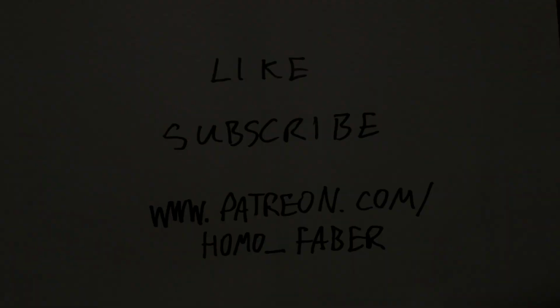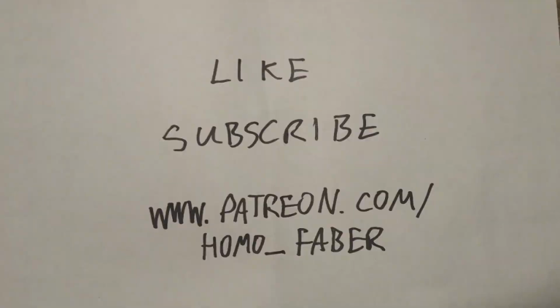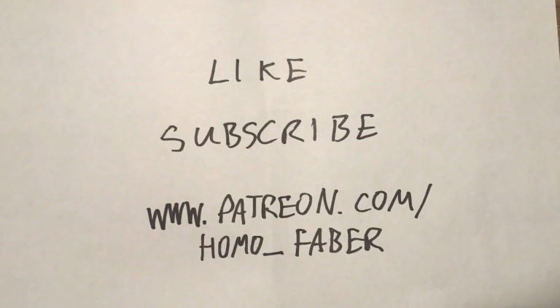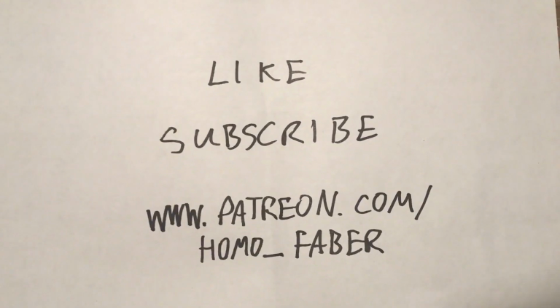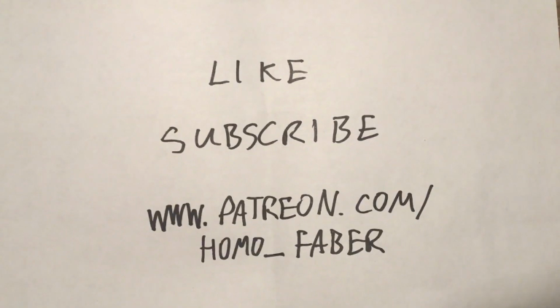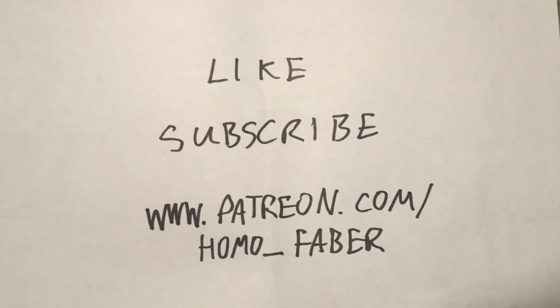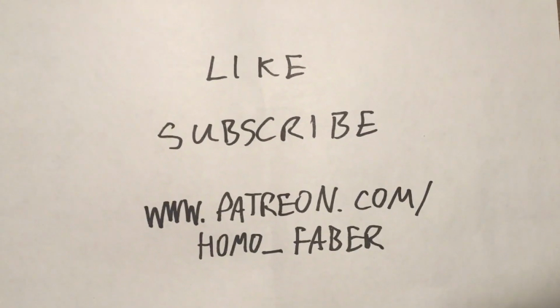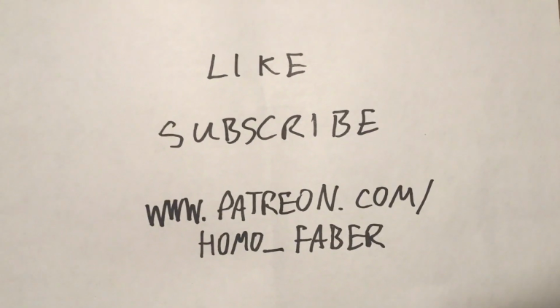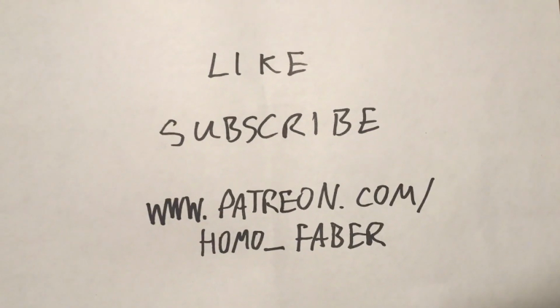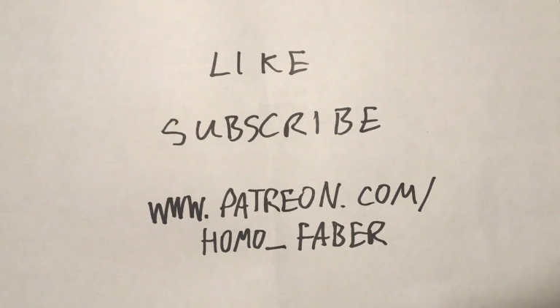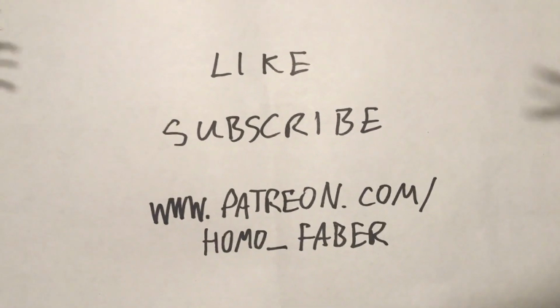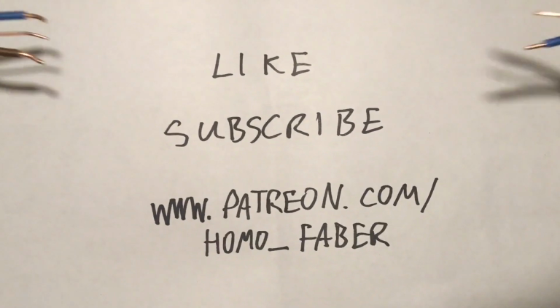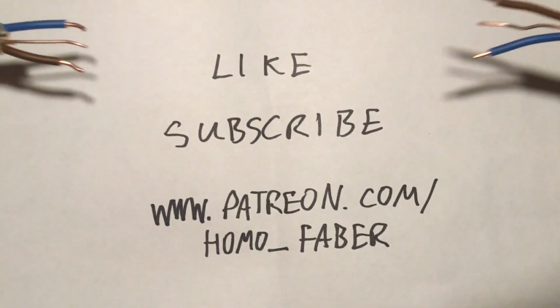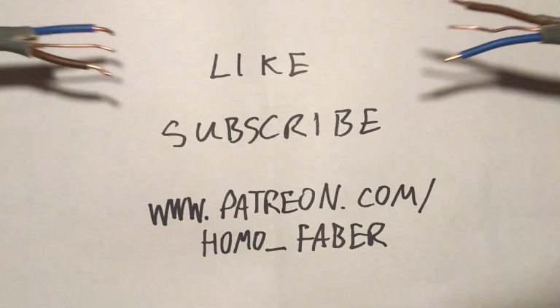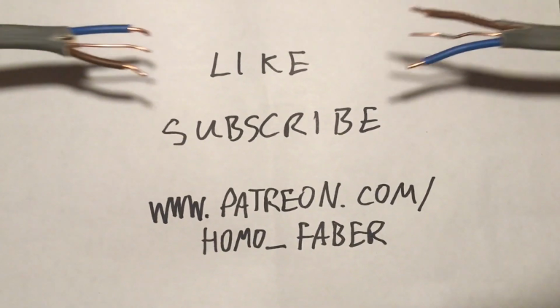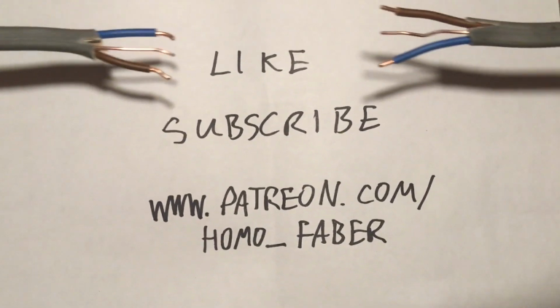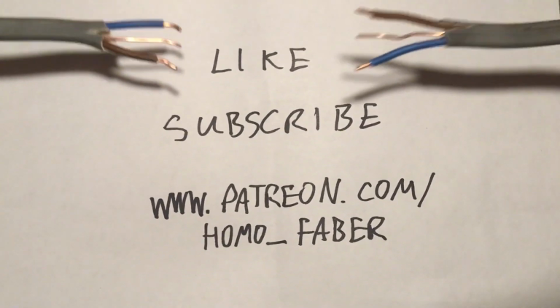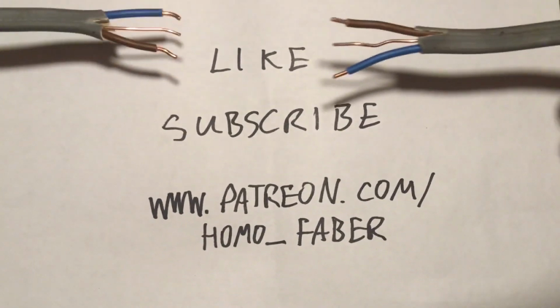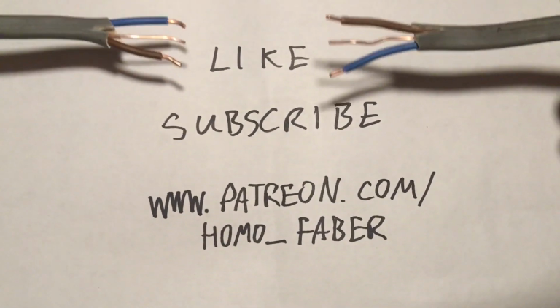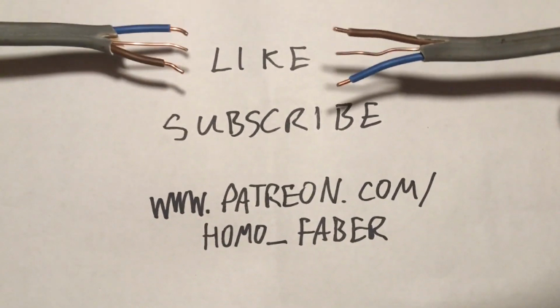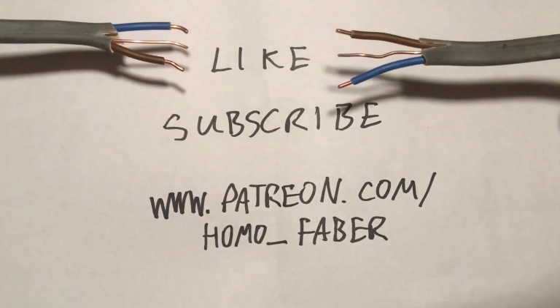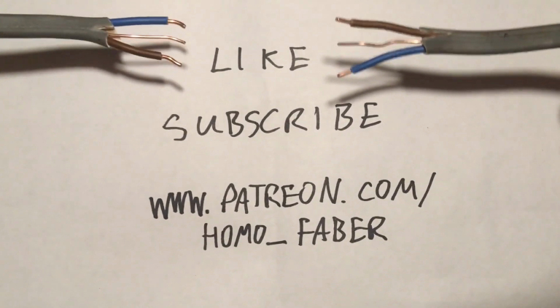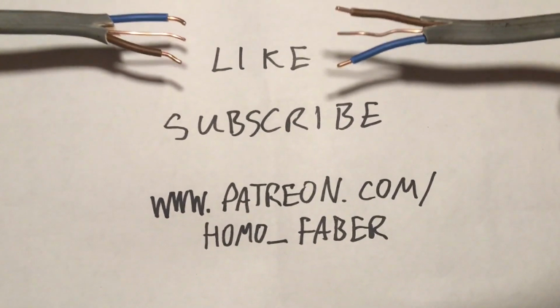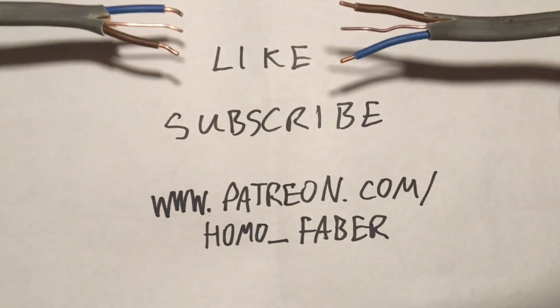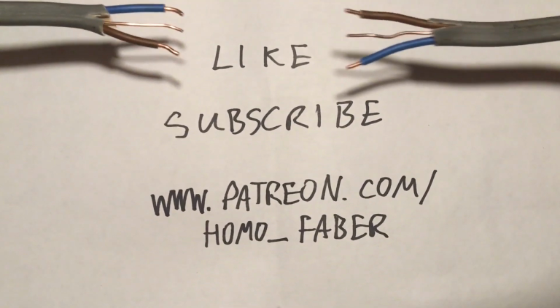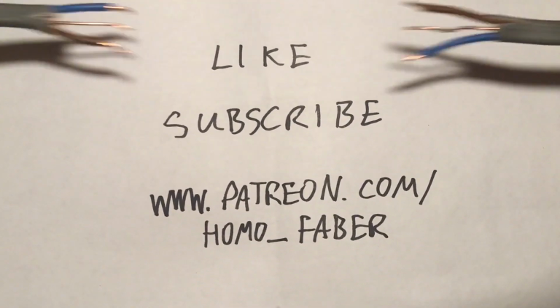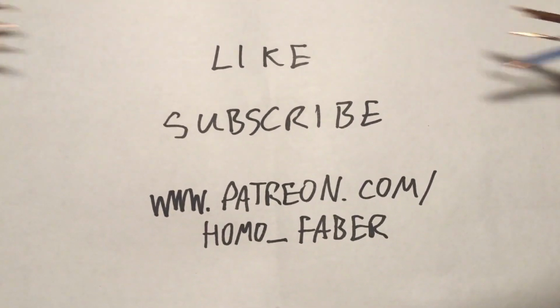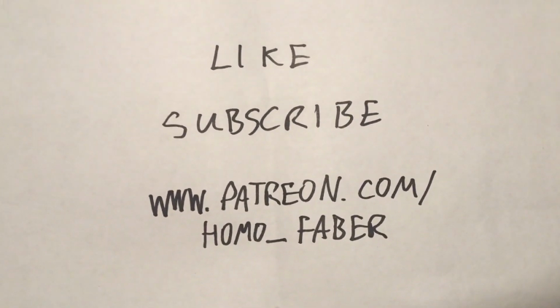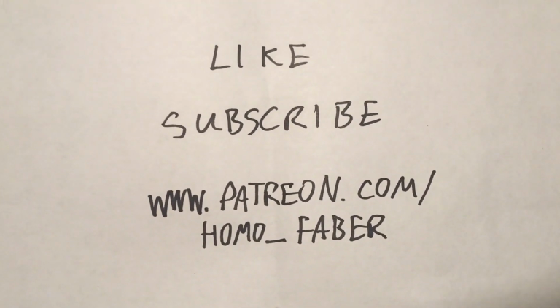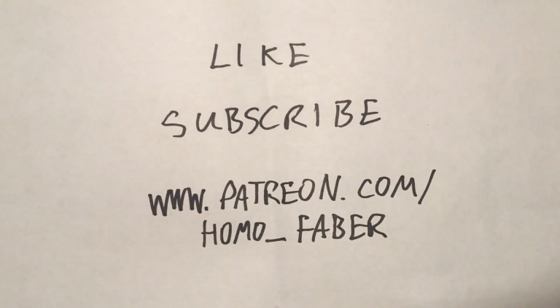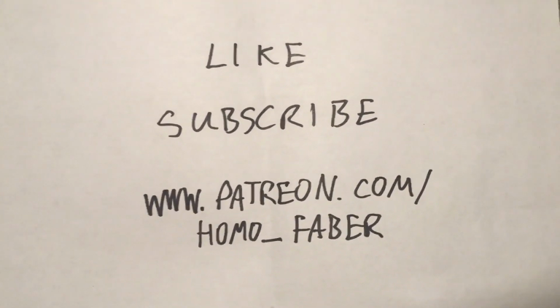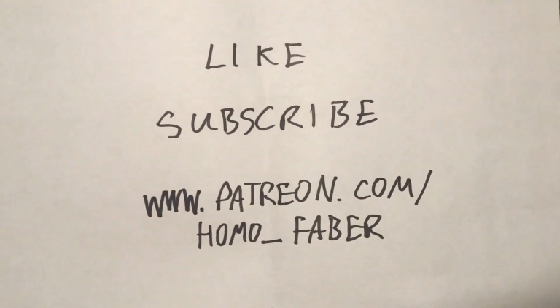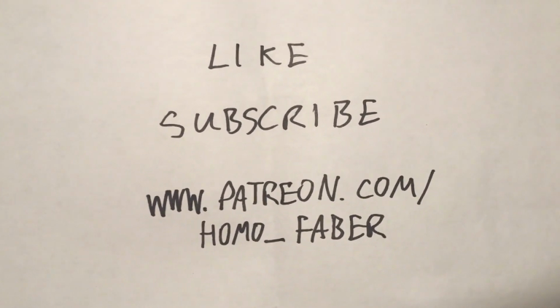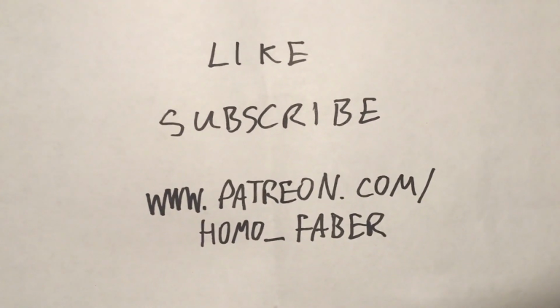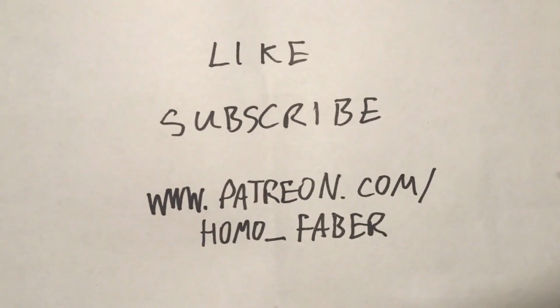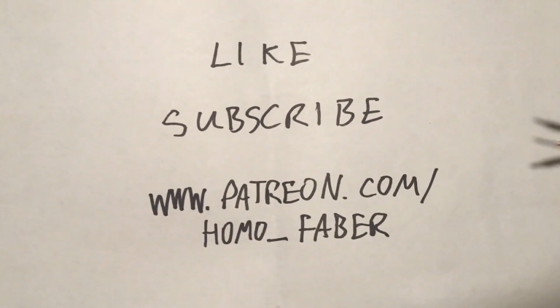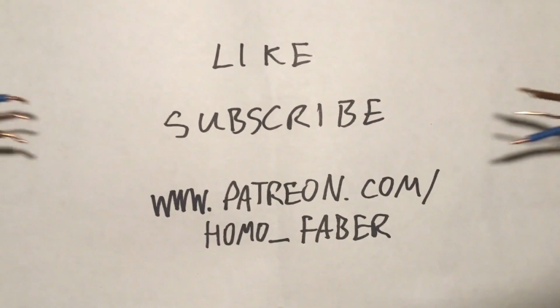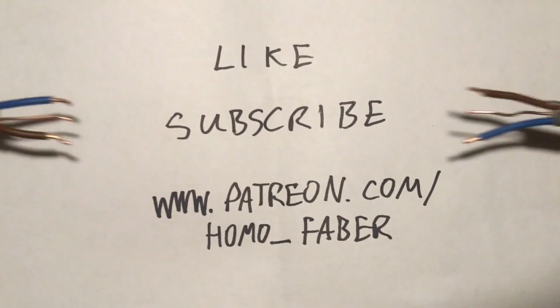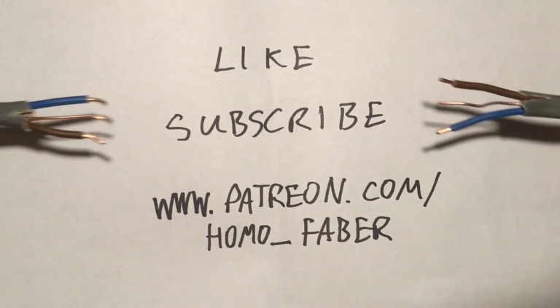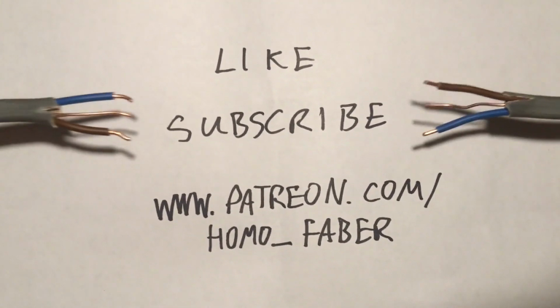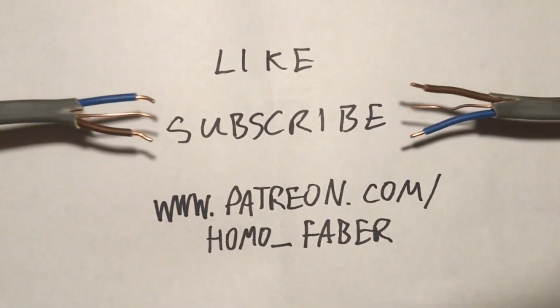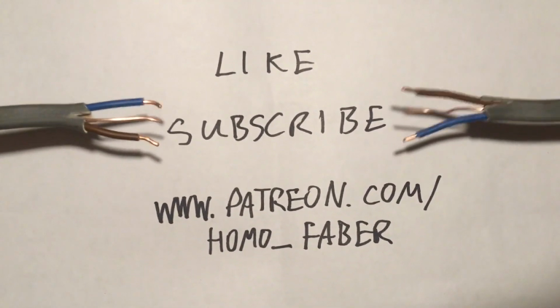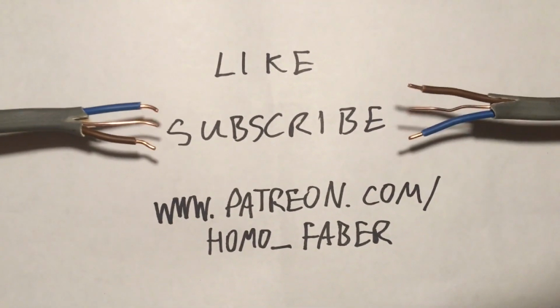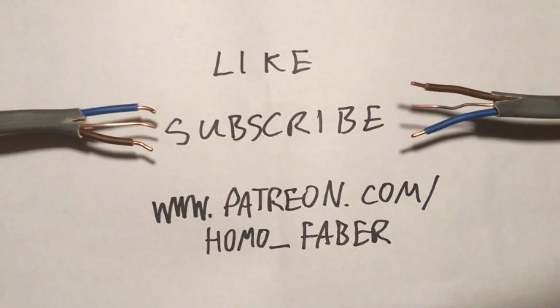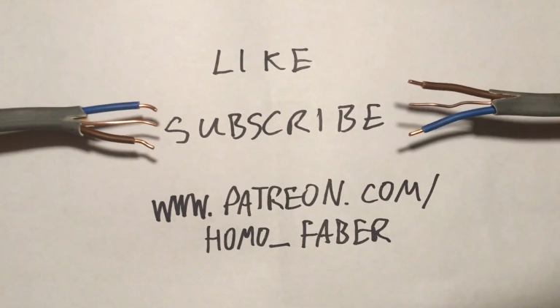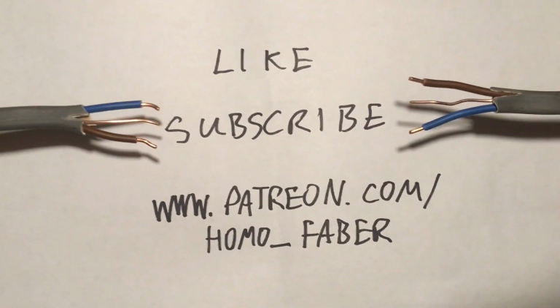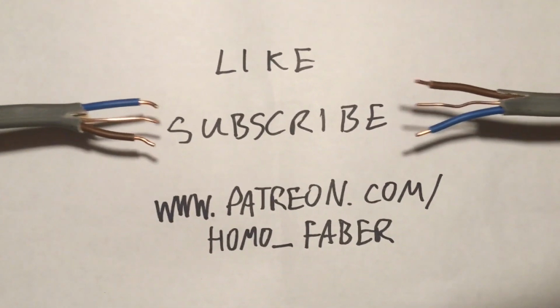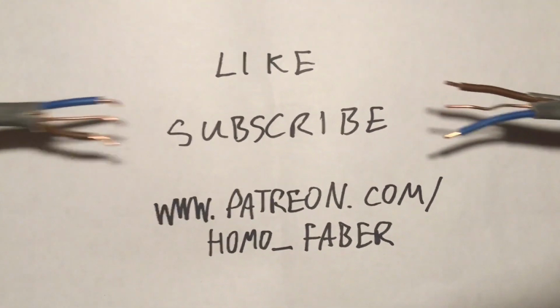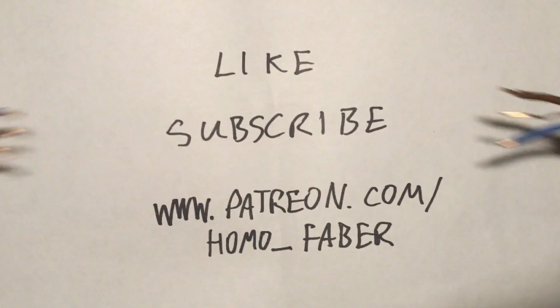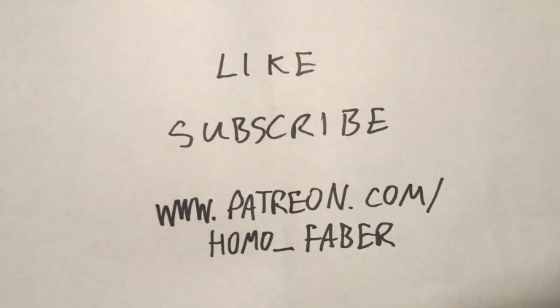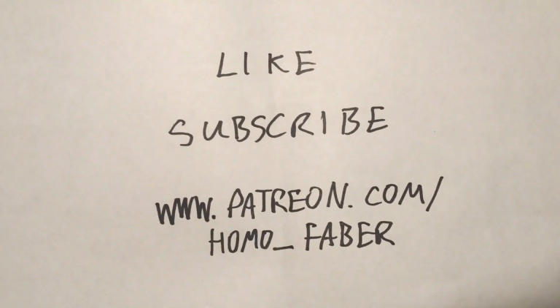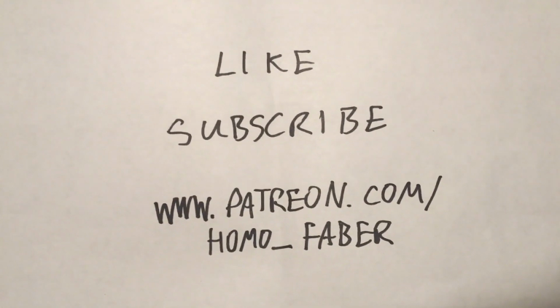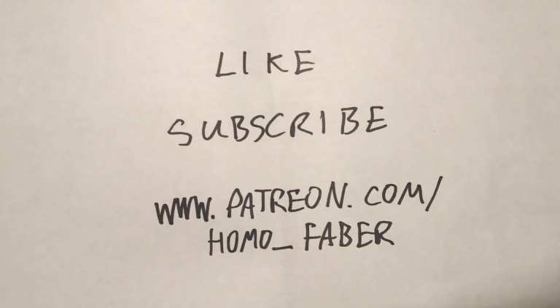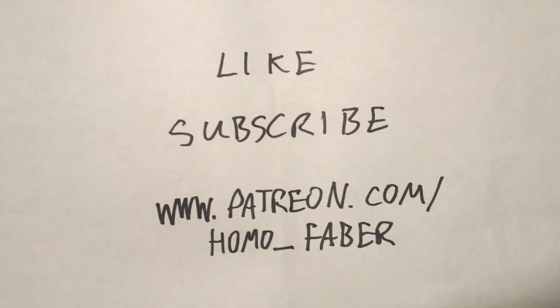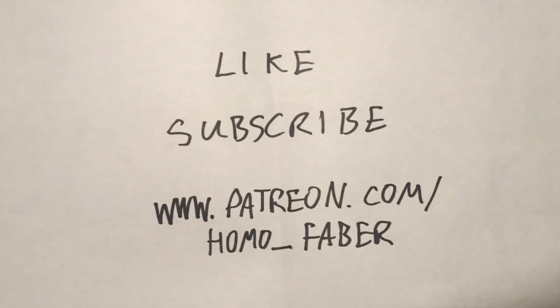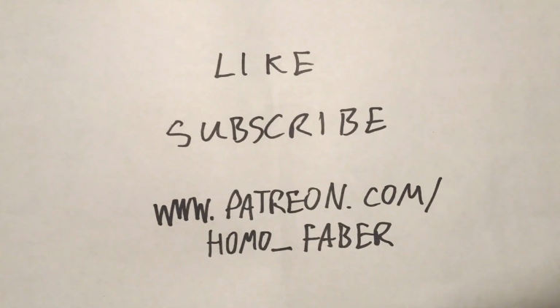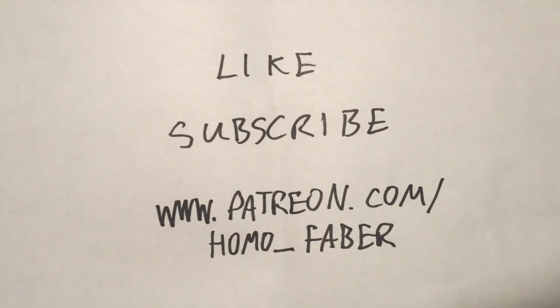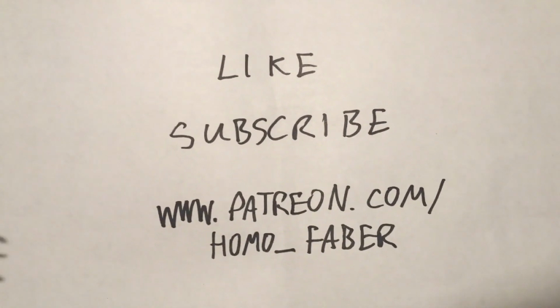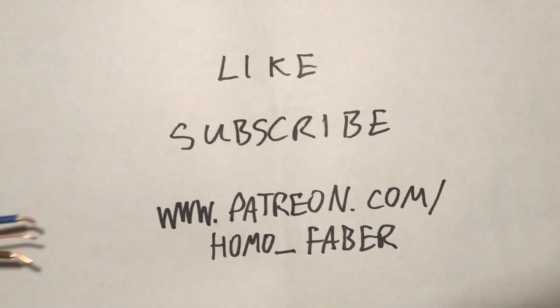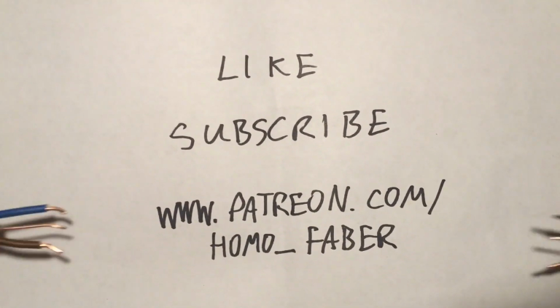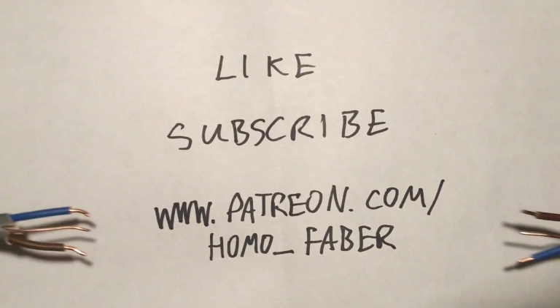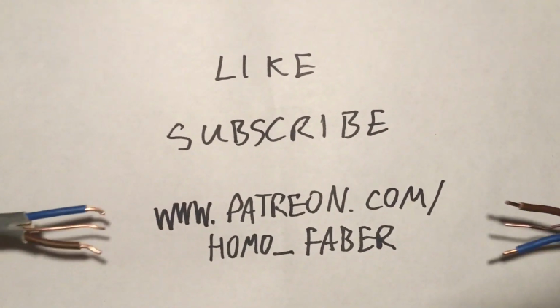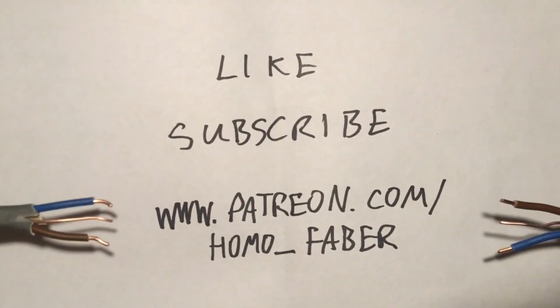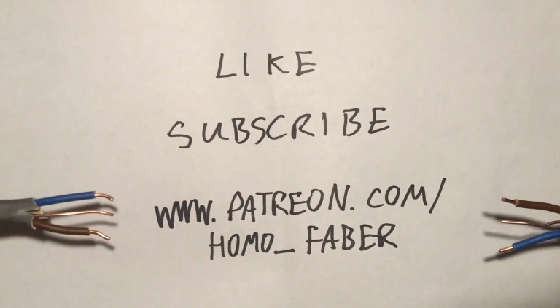Did you know that you can like, subscribe or donate?